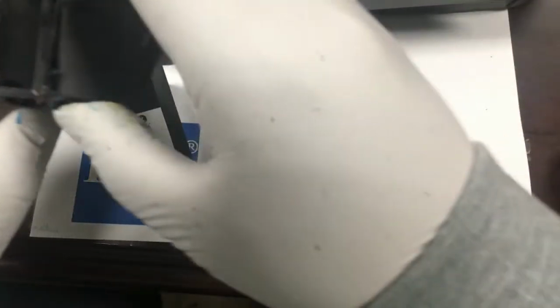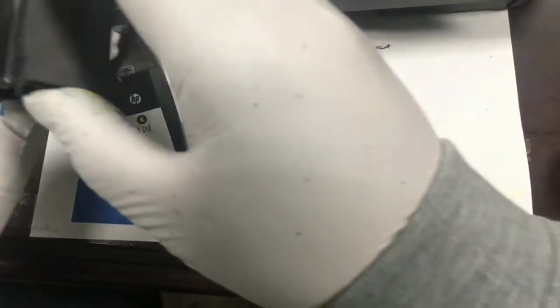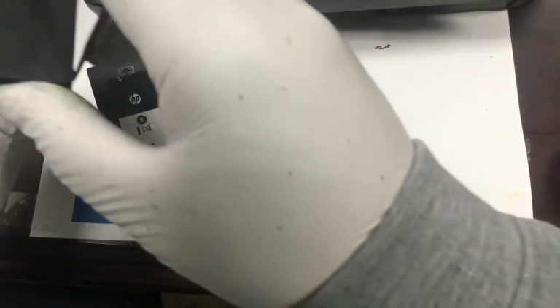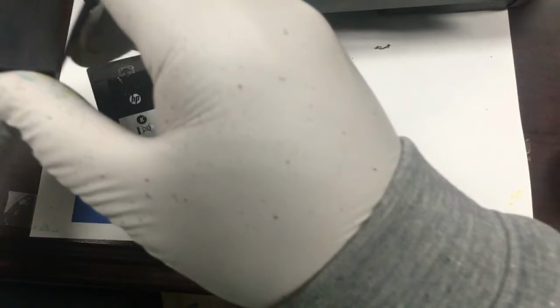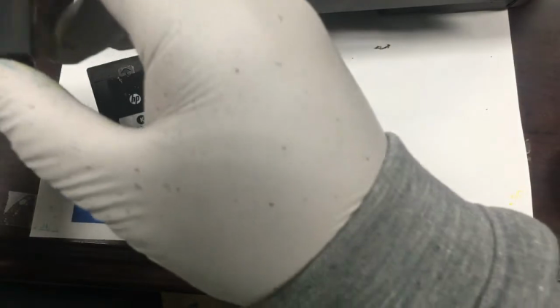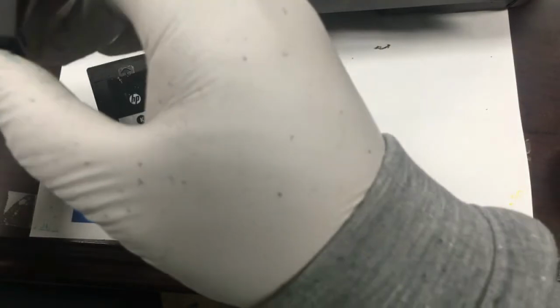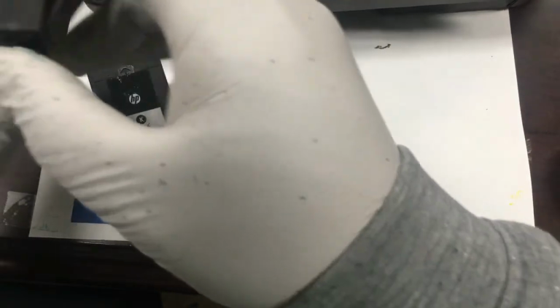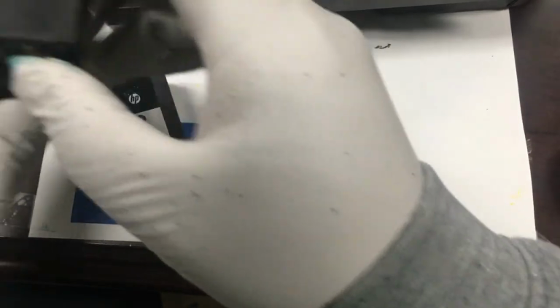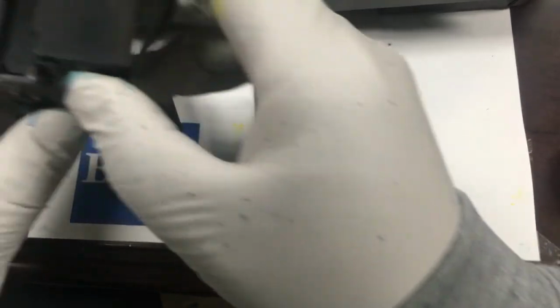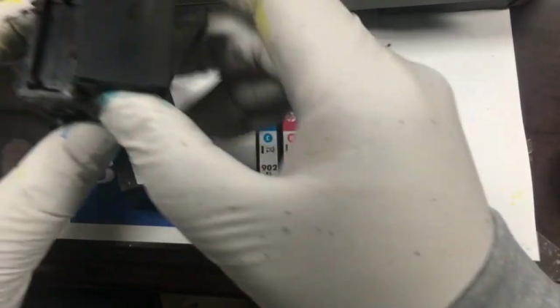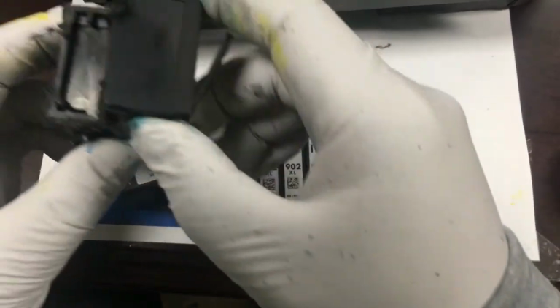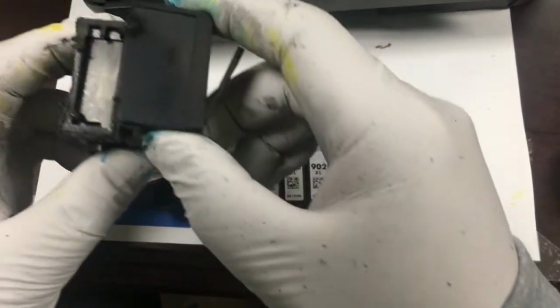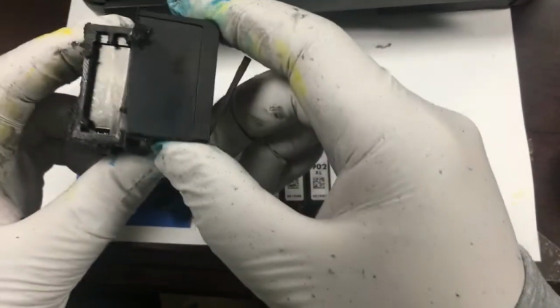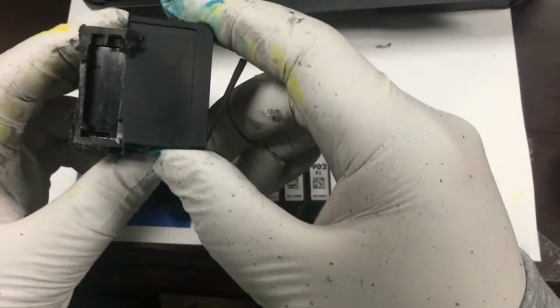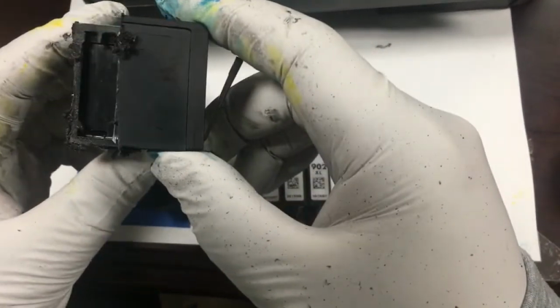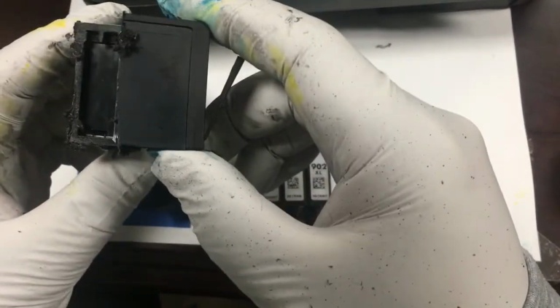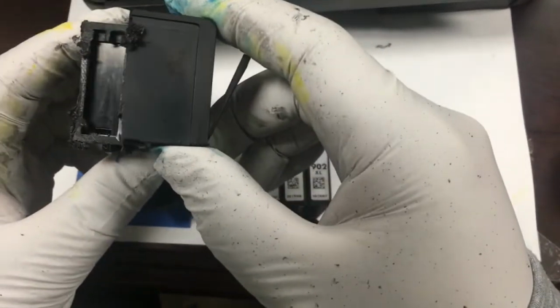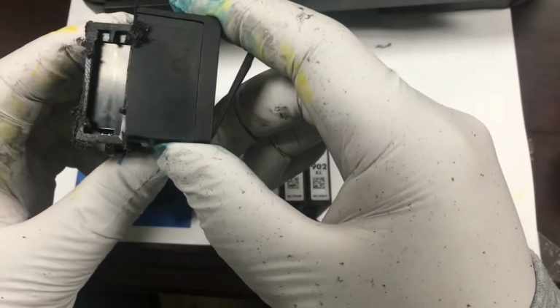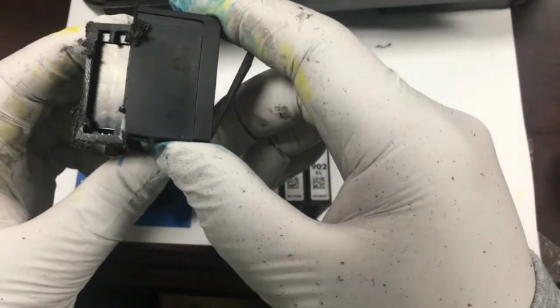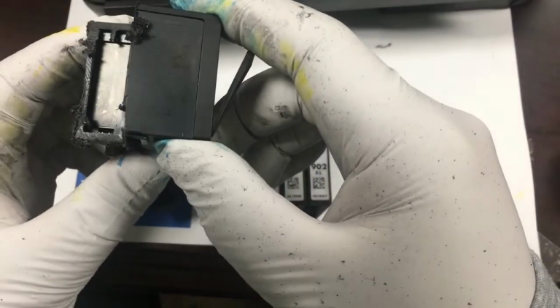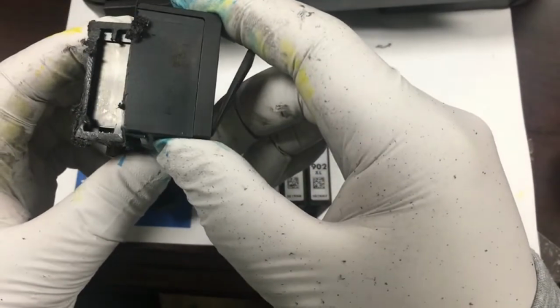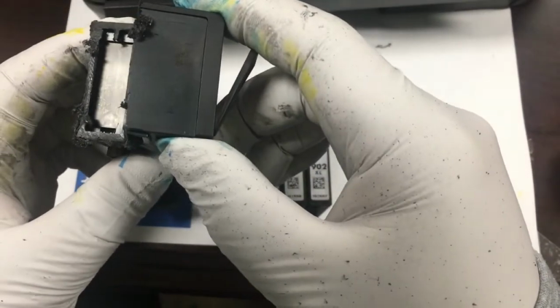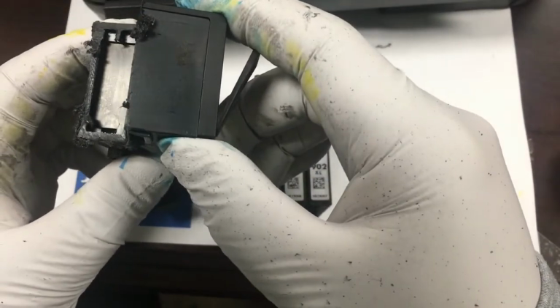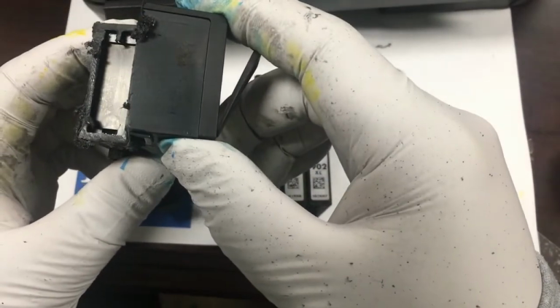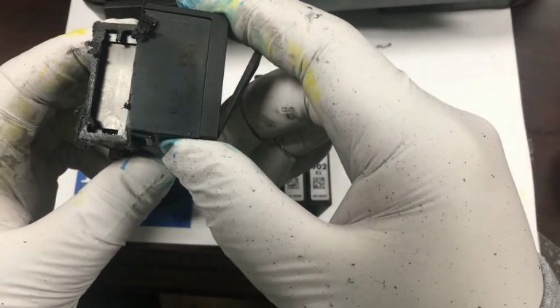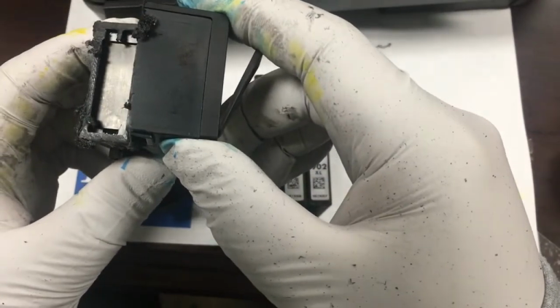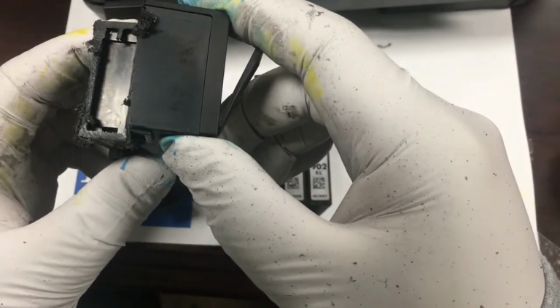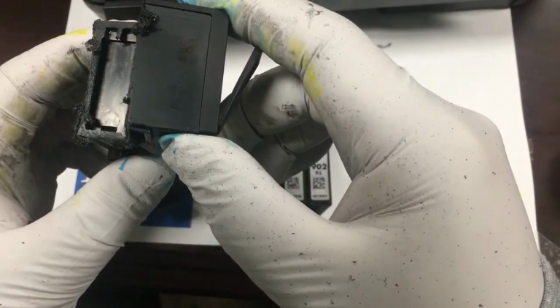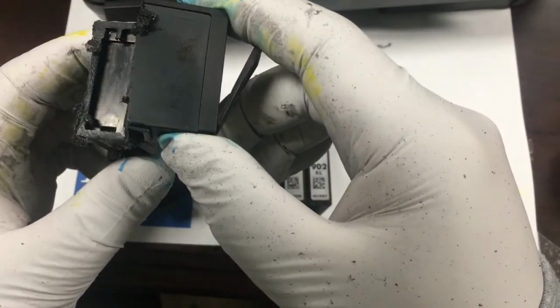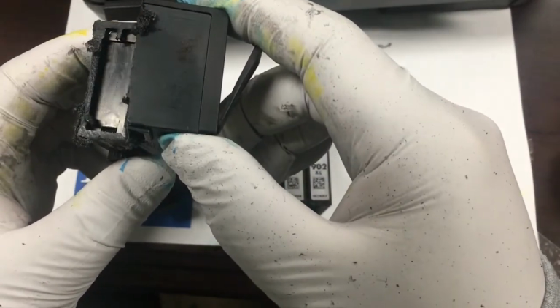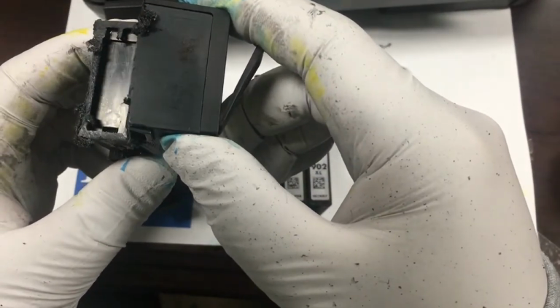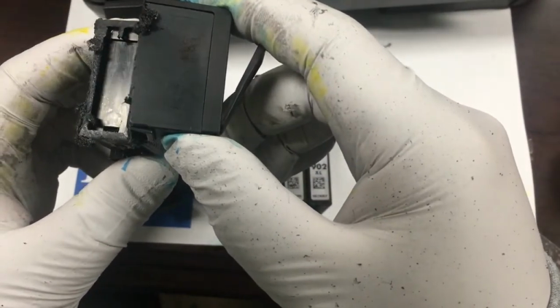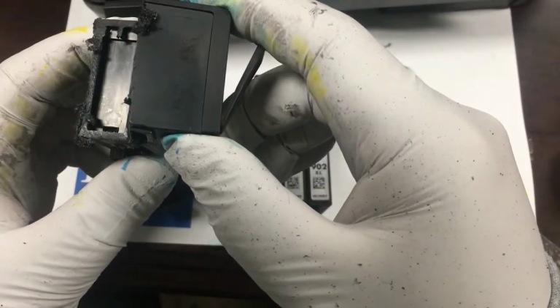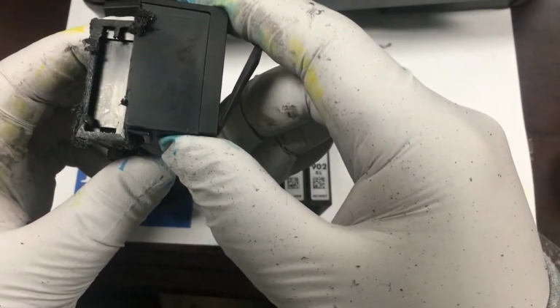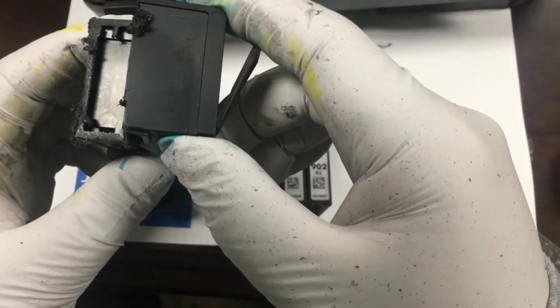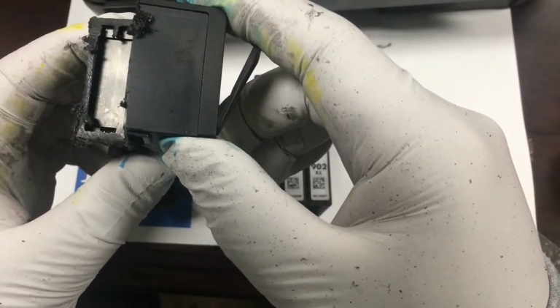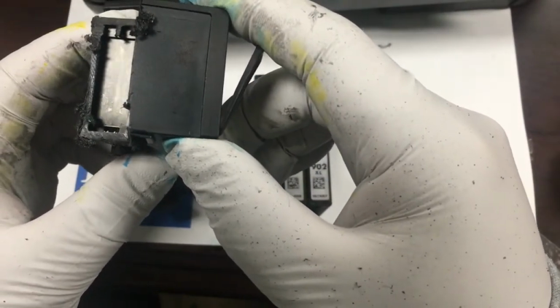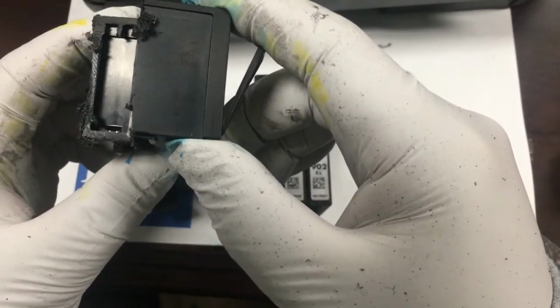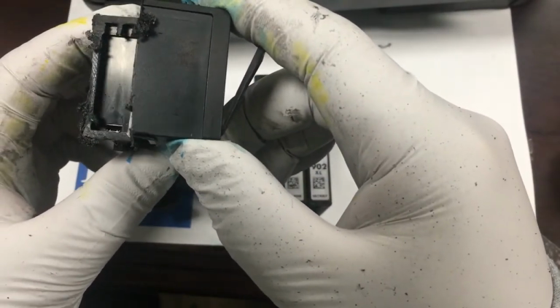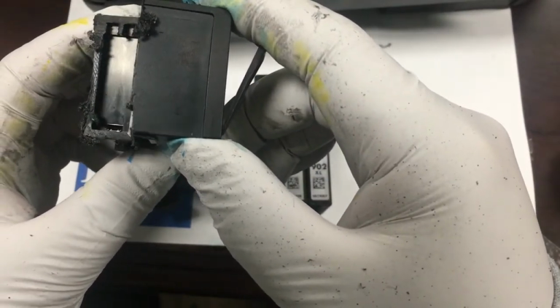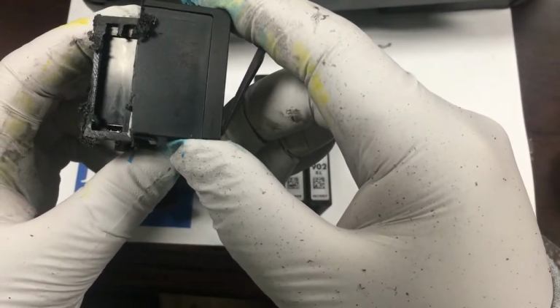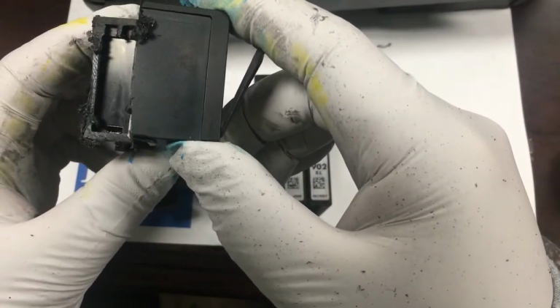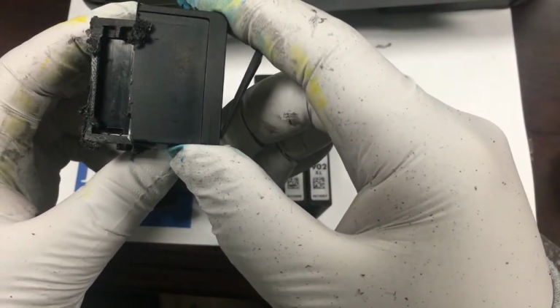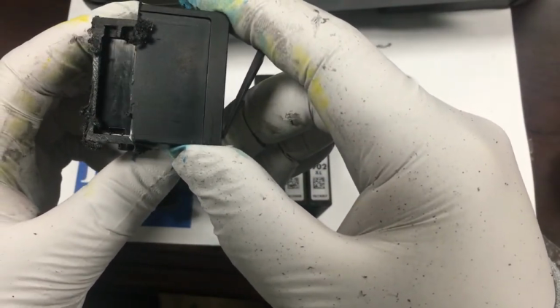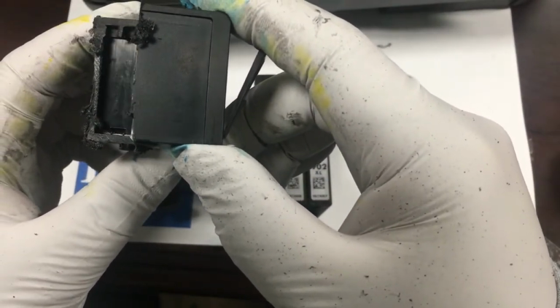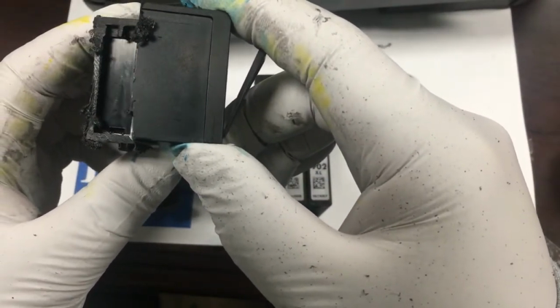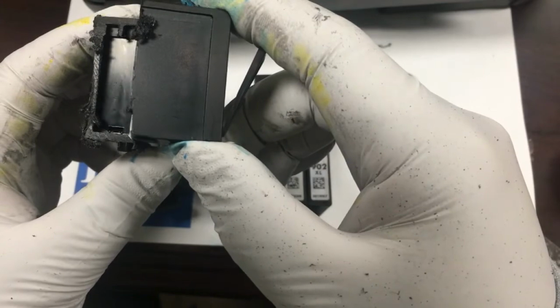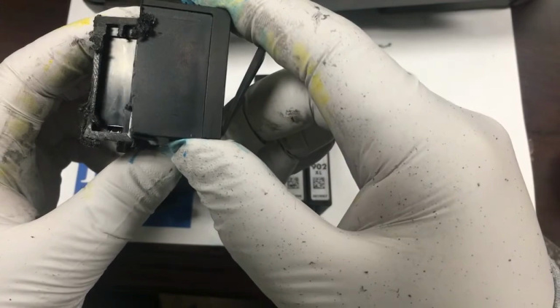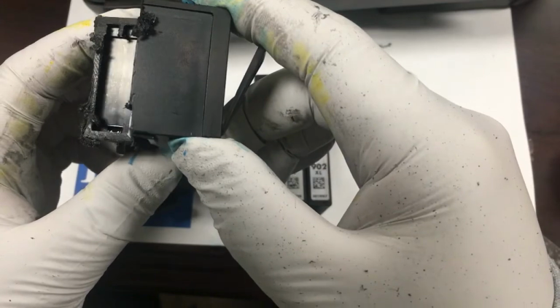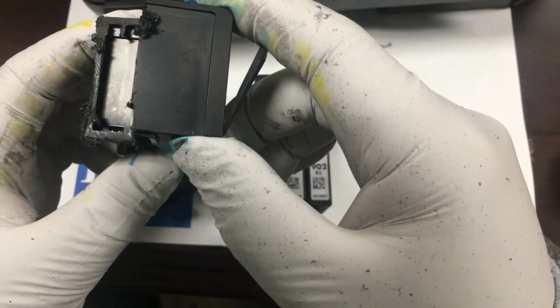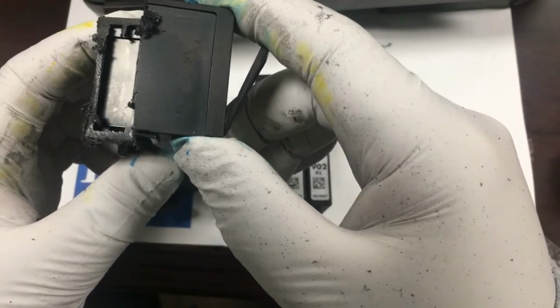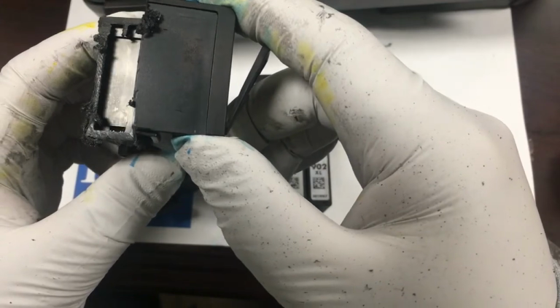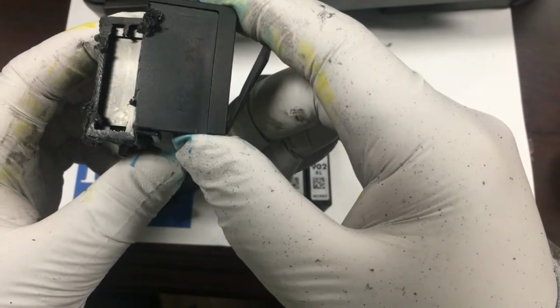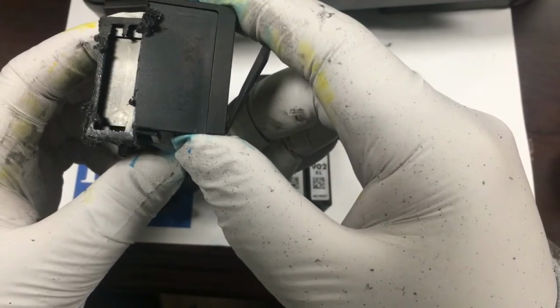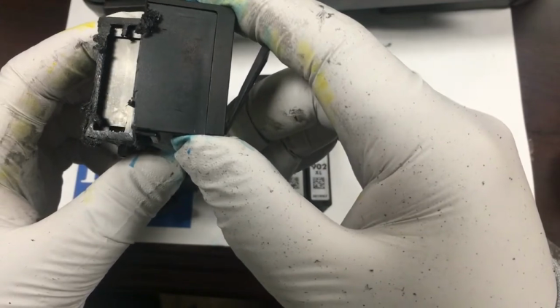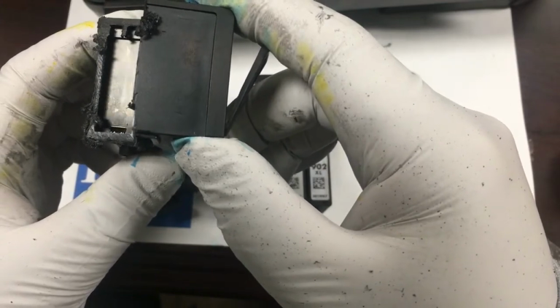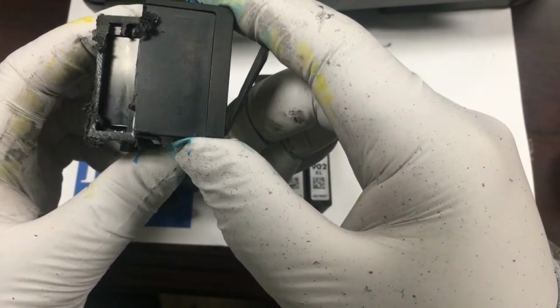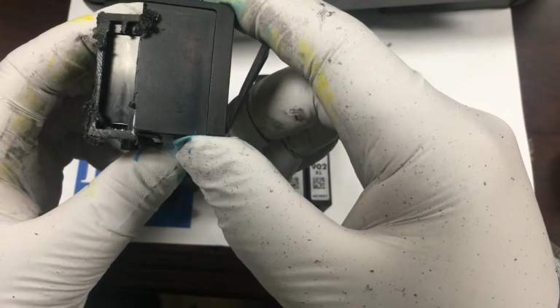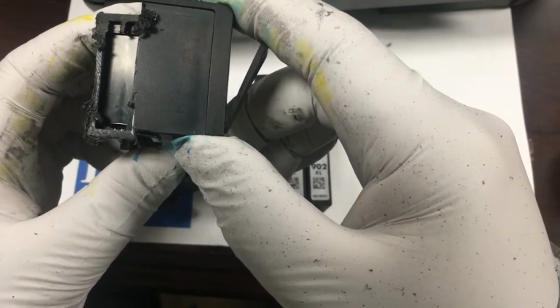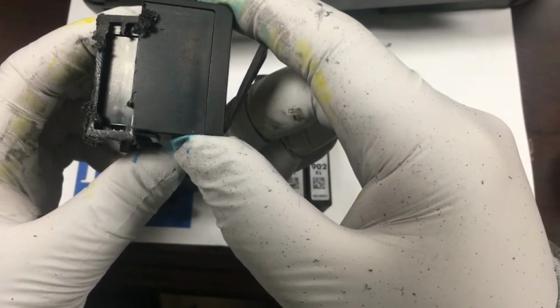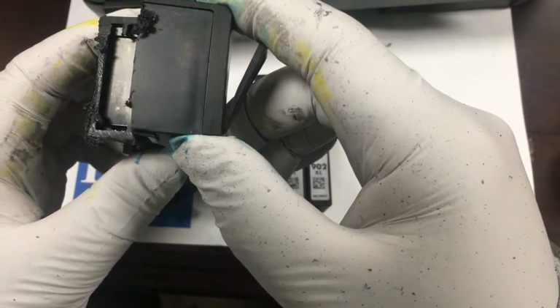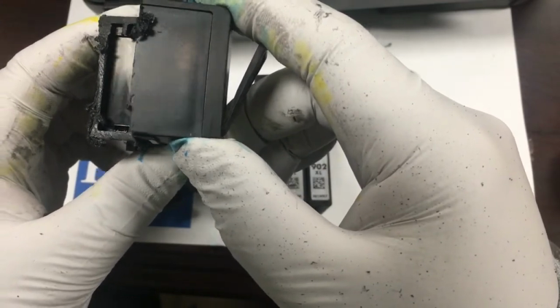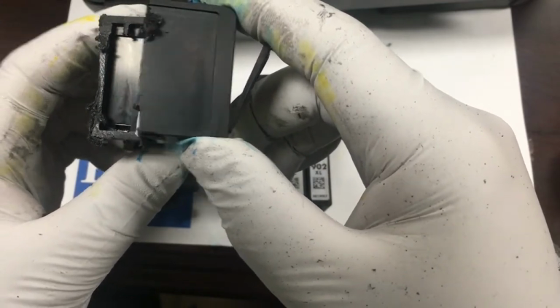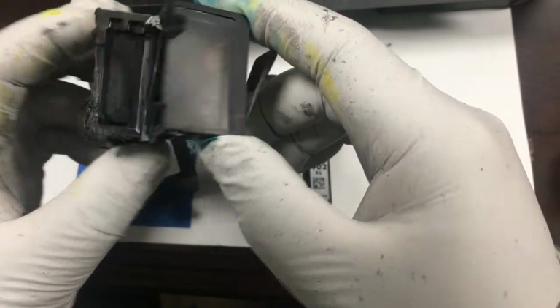This is good news because we can refill regular or start-up black by refilling from the back chamber now.